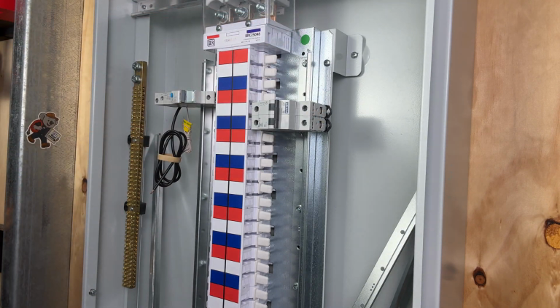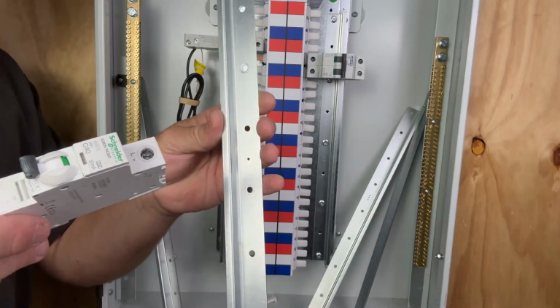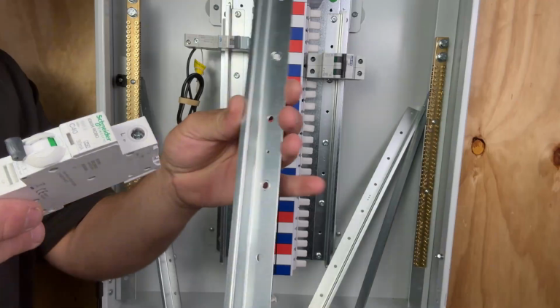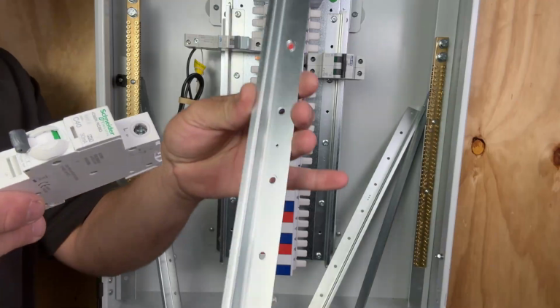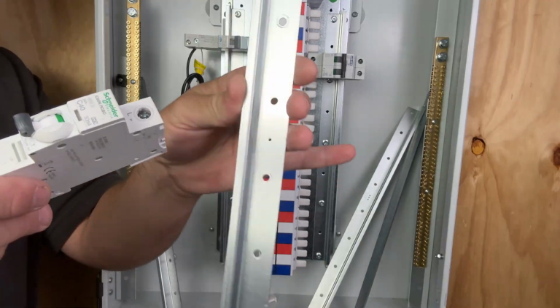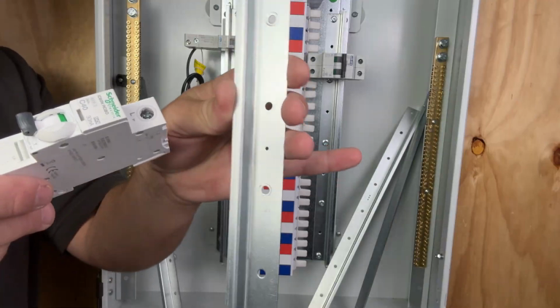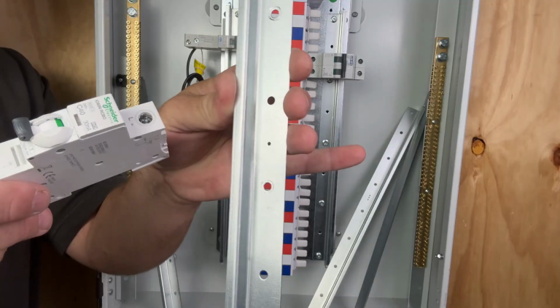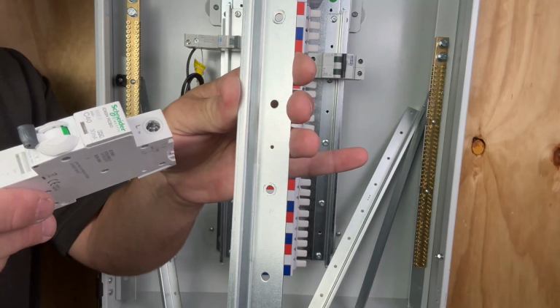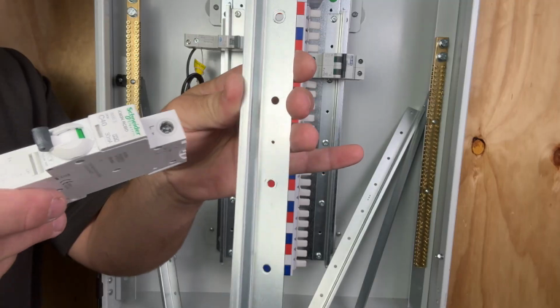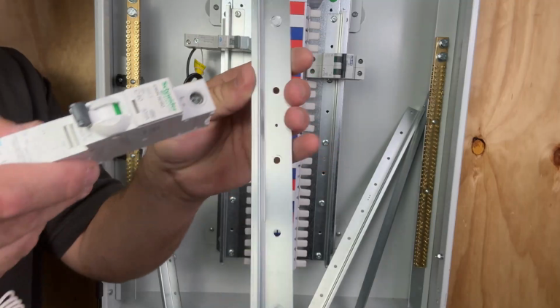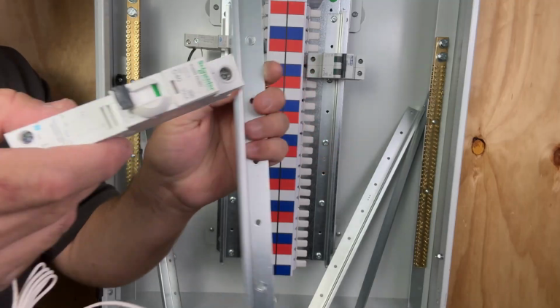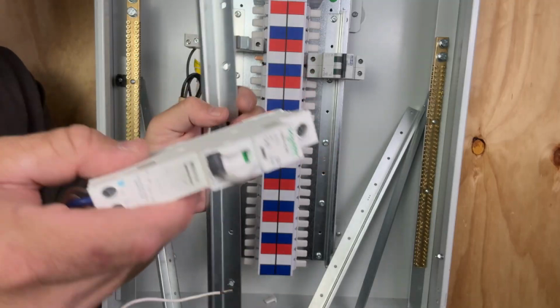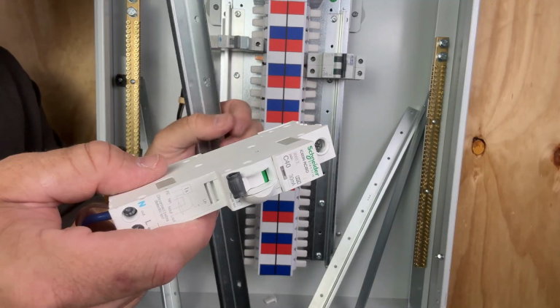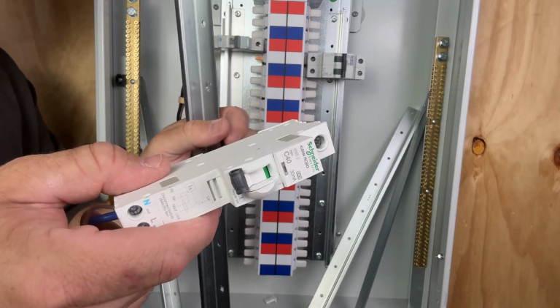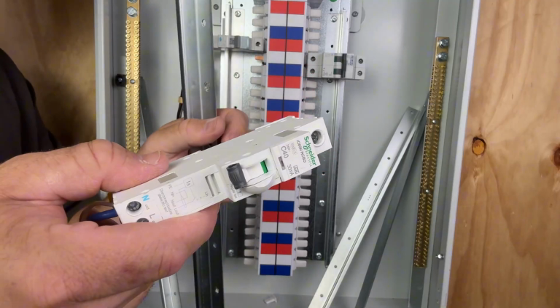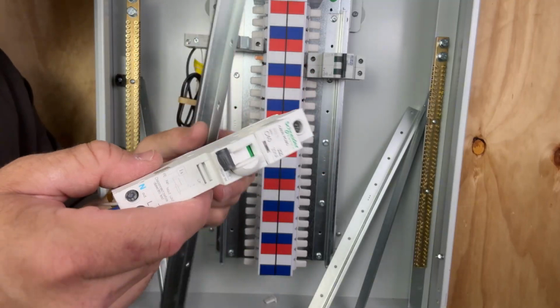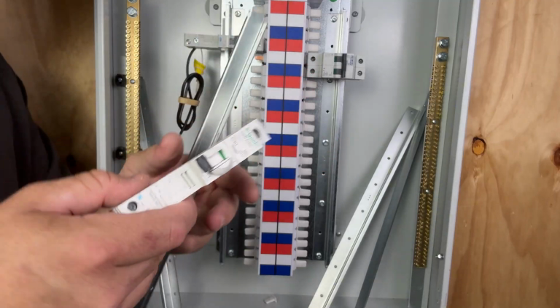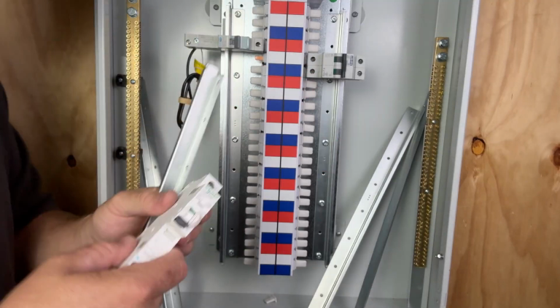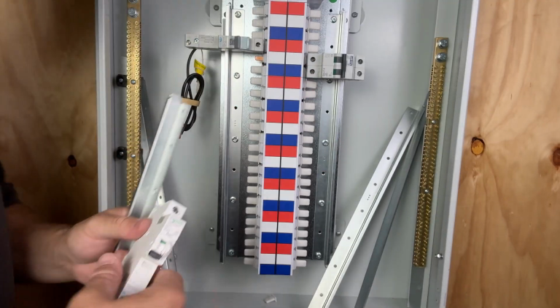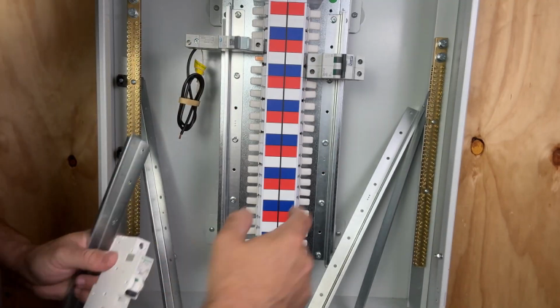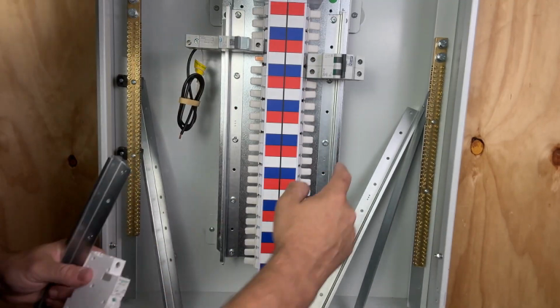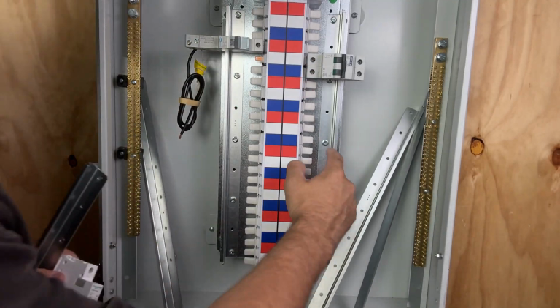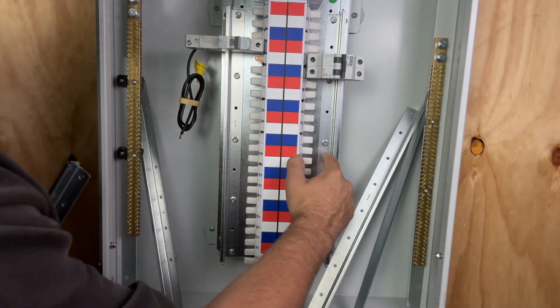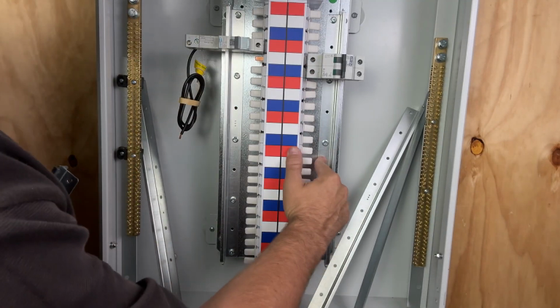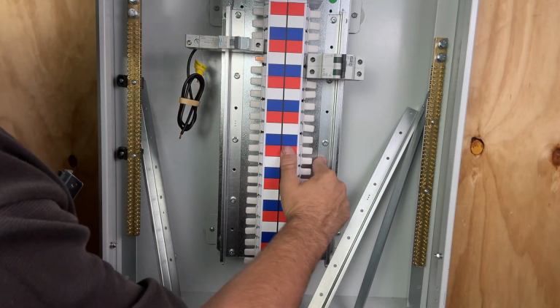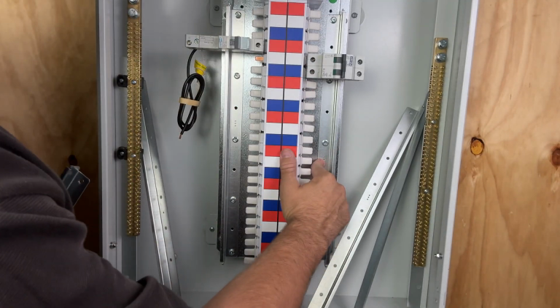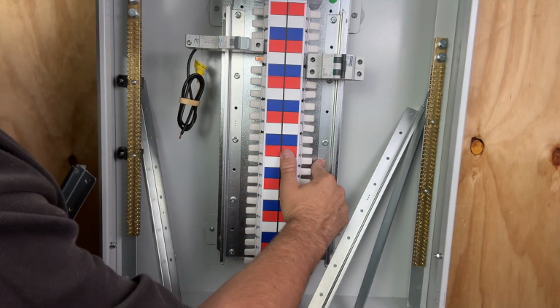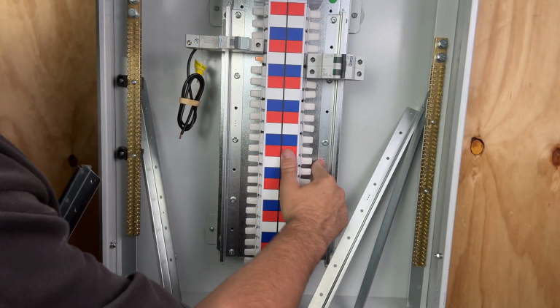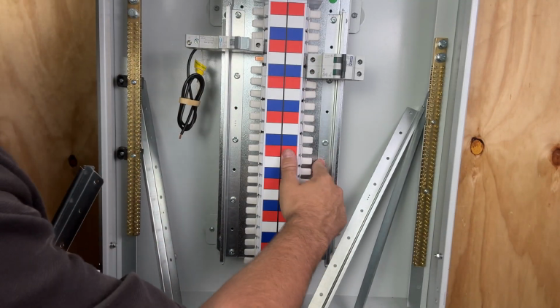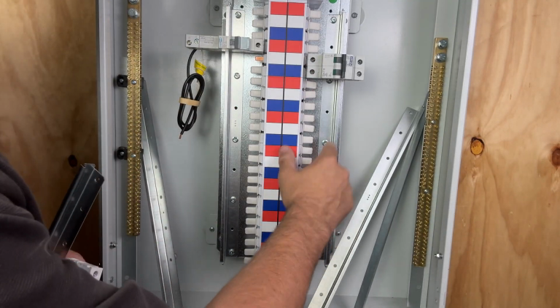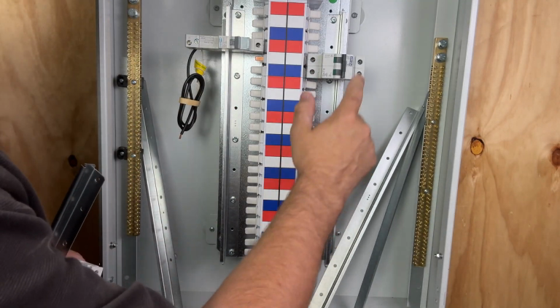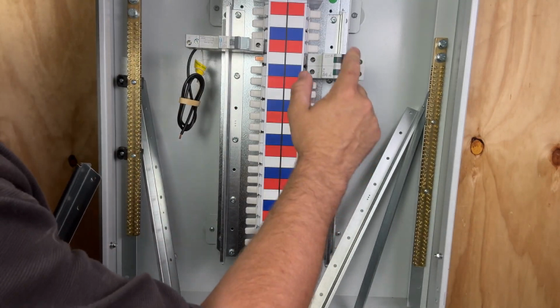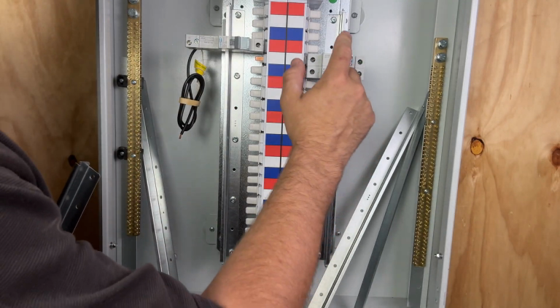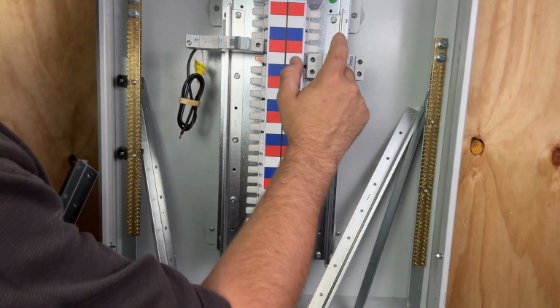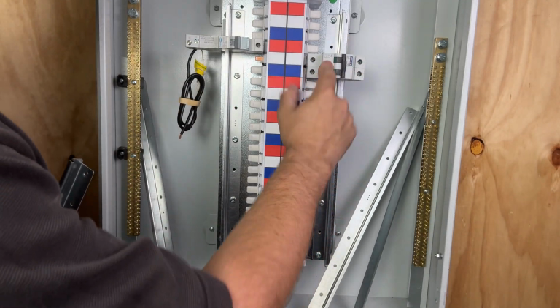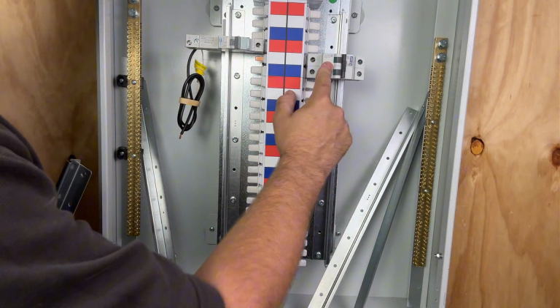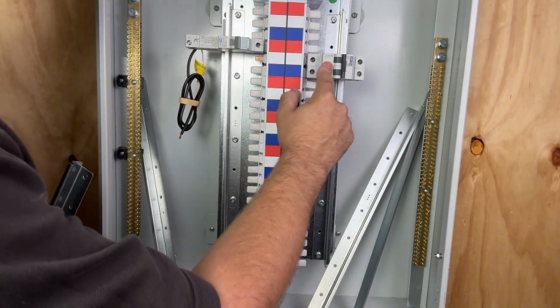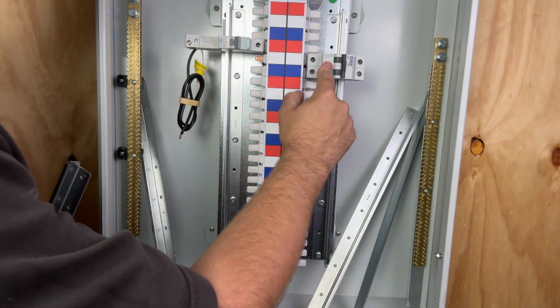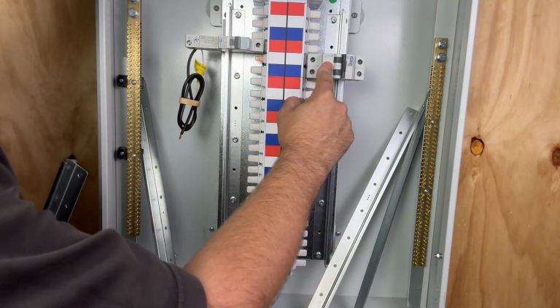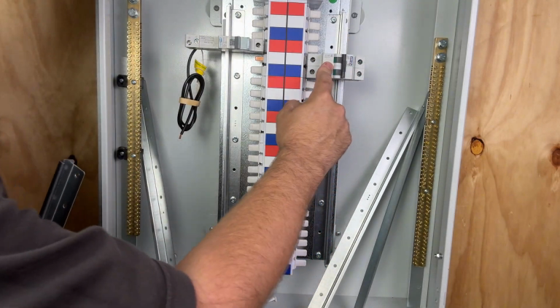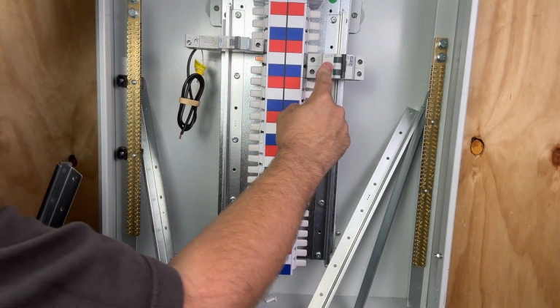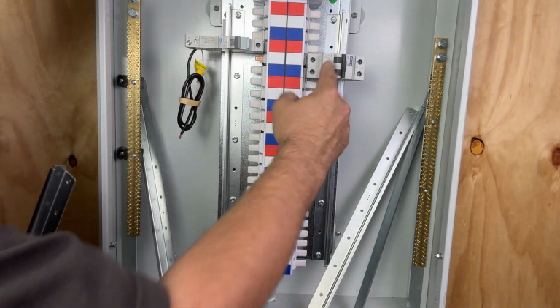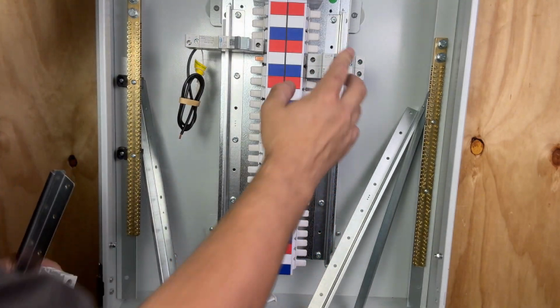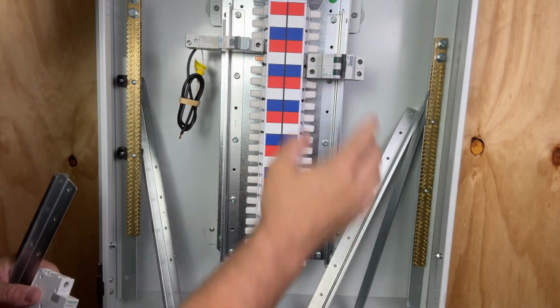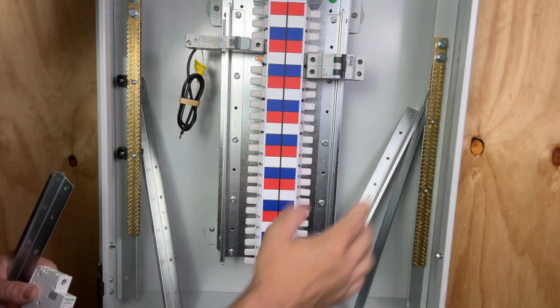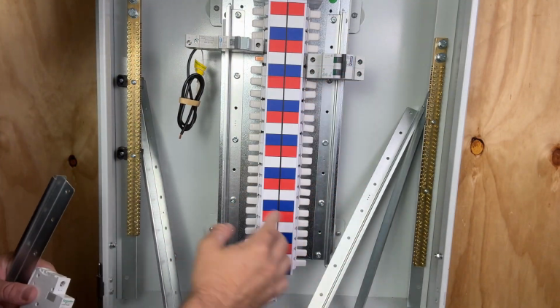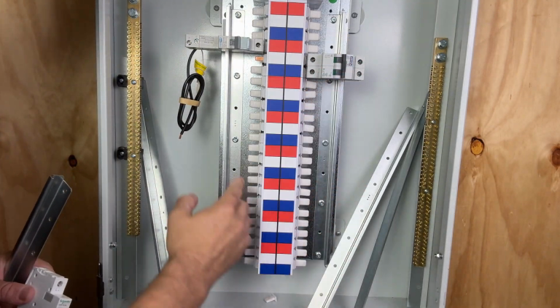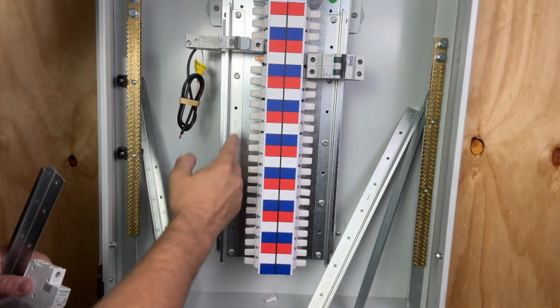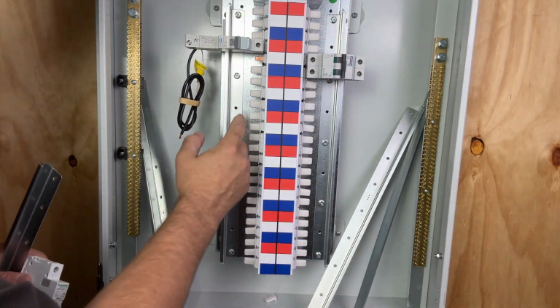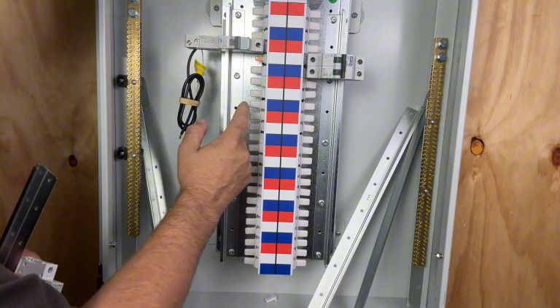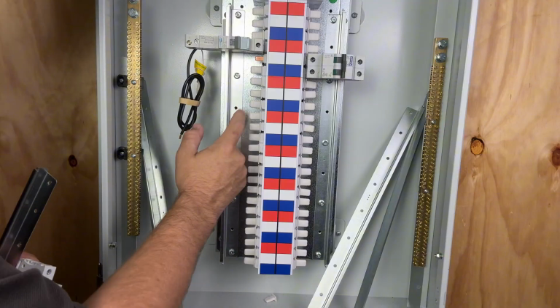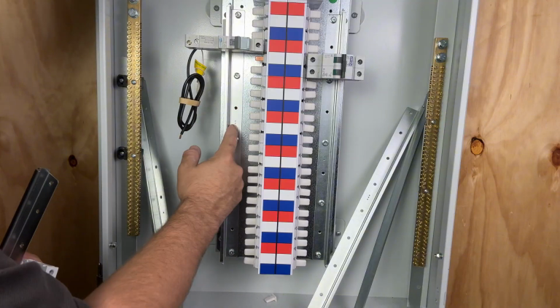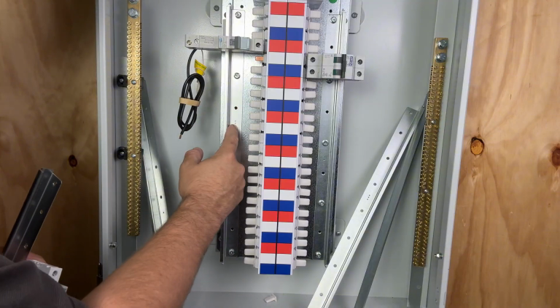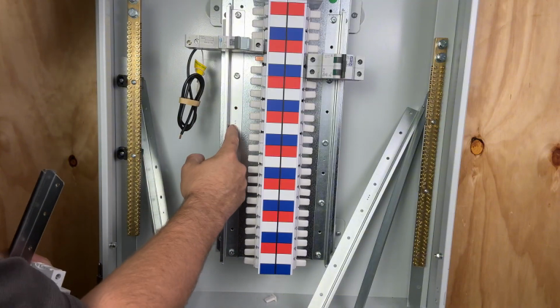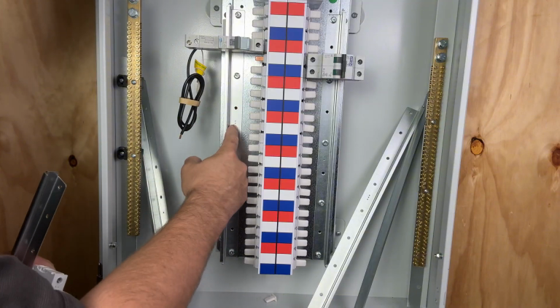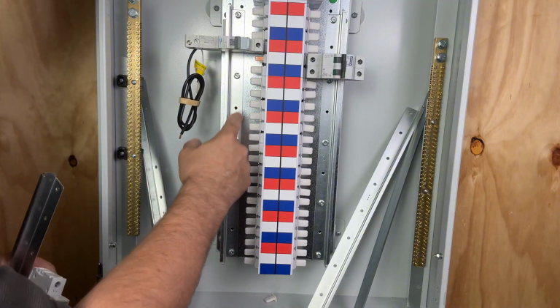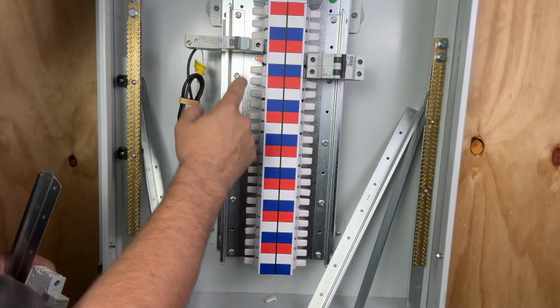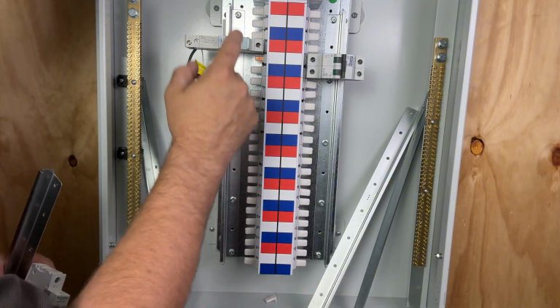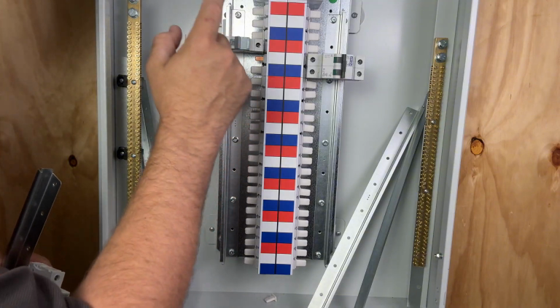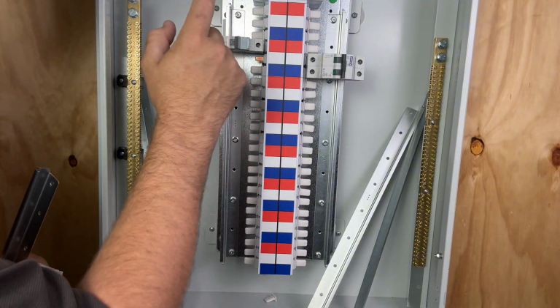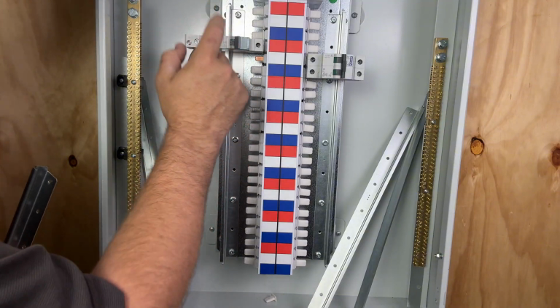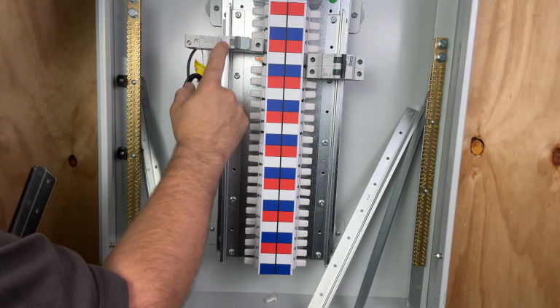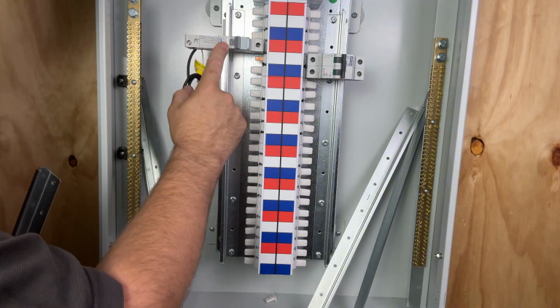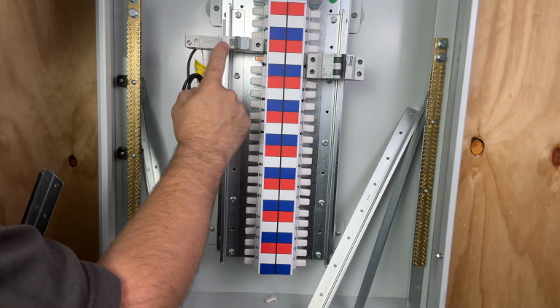The rails marked with one are for Schneider, rails marked with two are for NHP, and rails marked with three are for Hager.